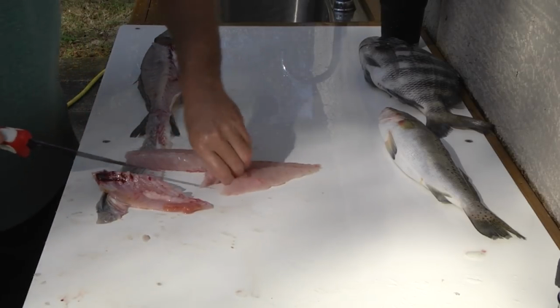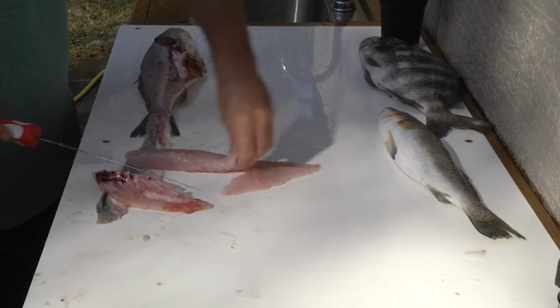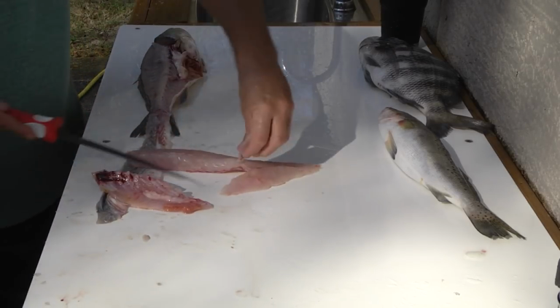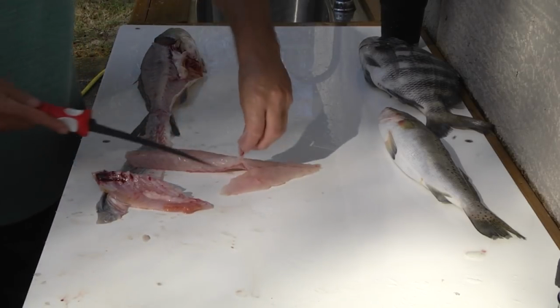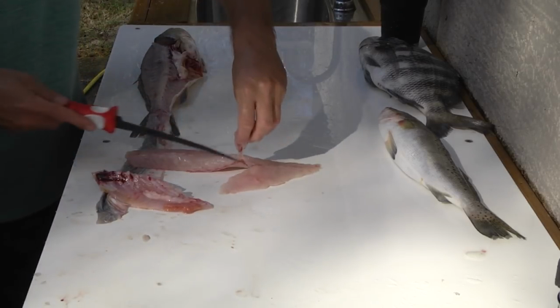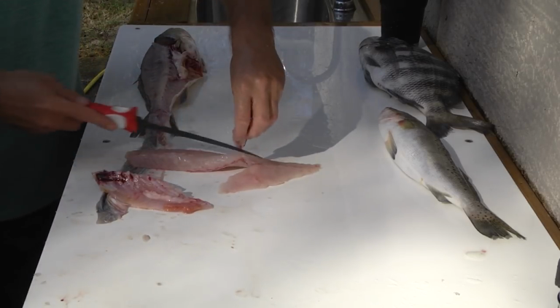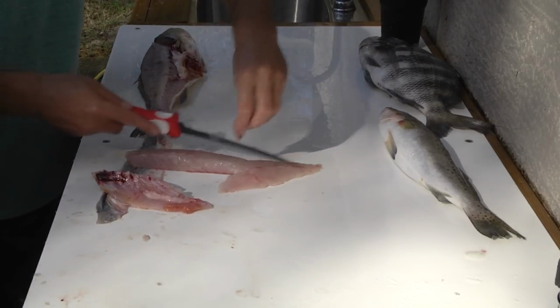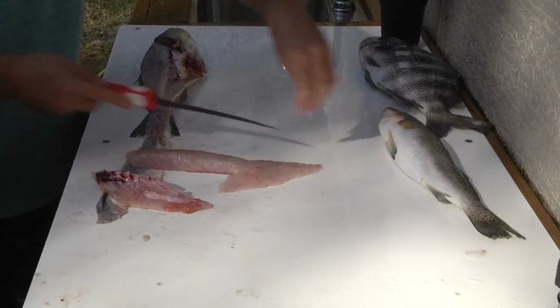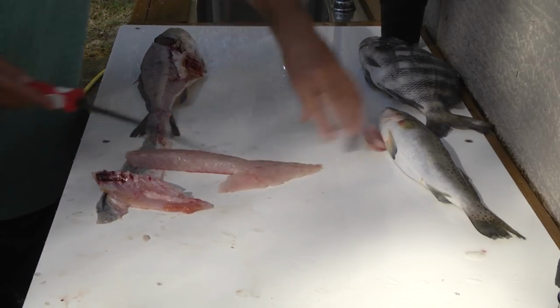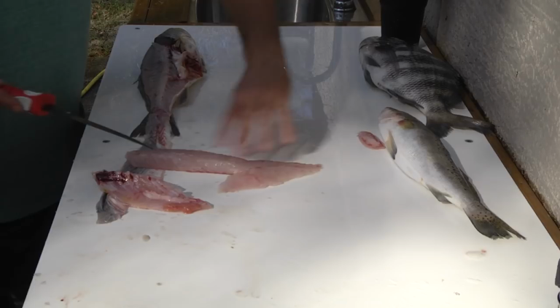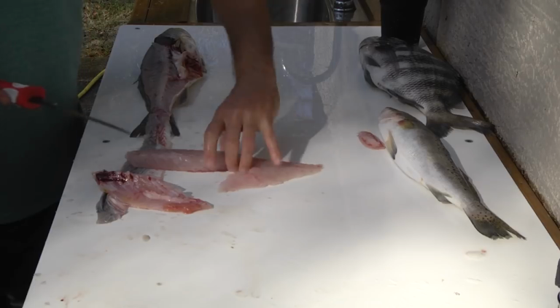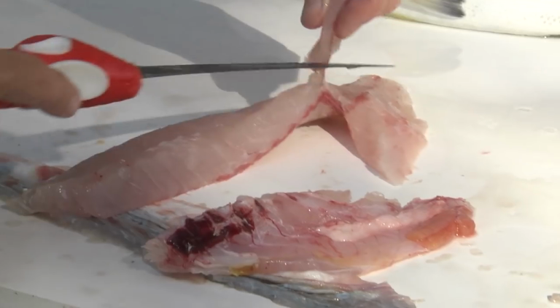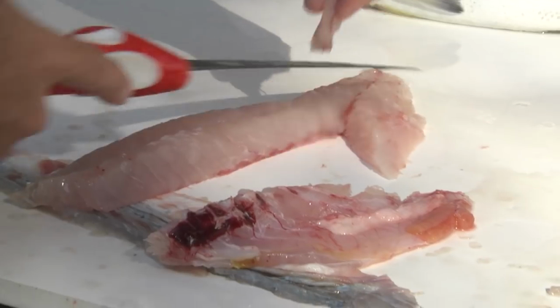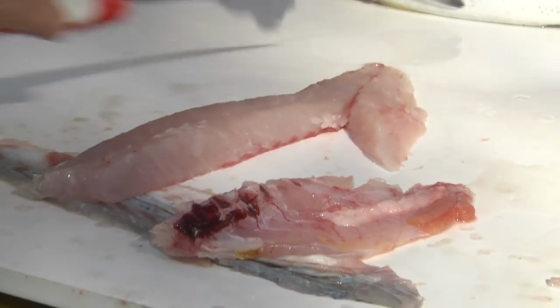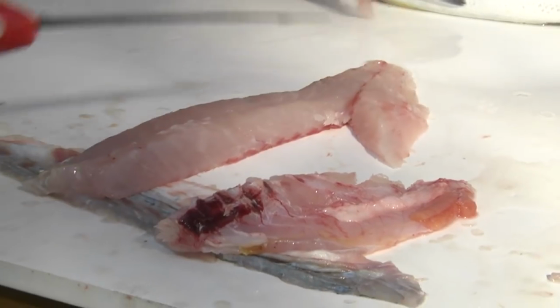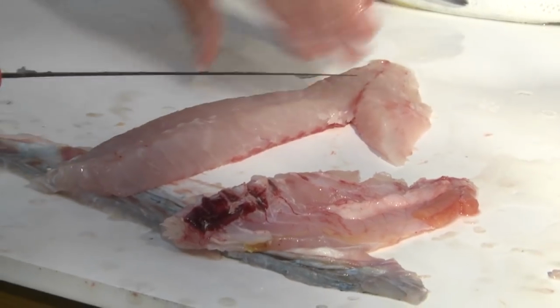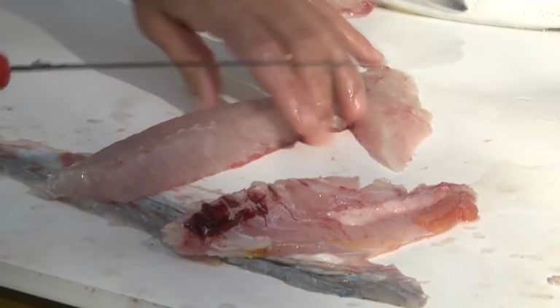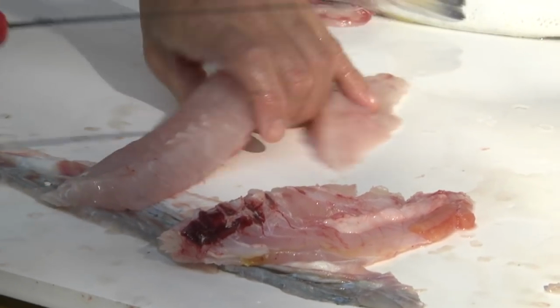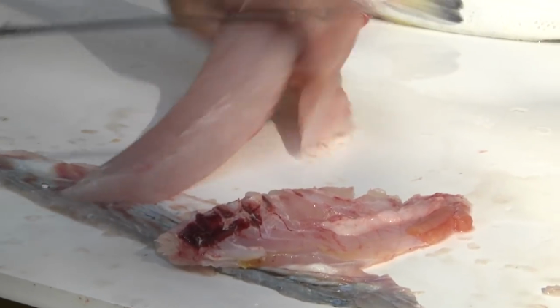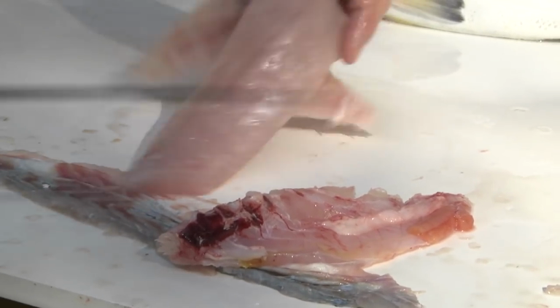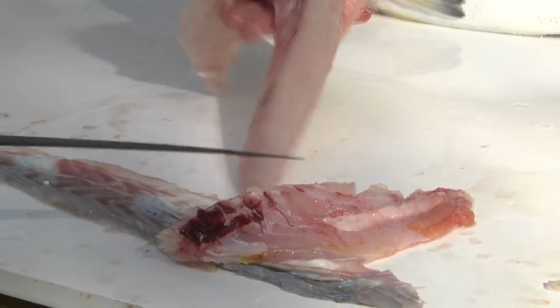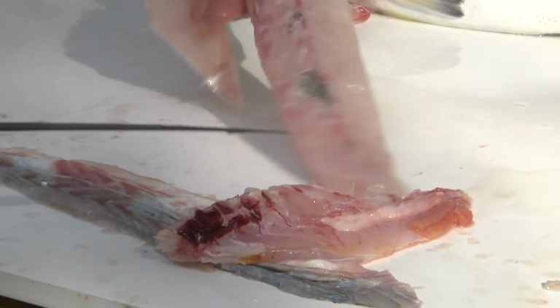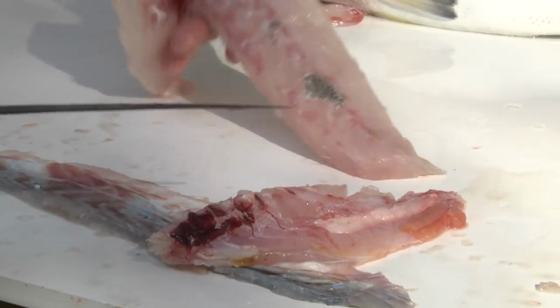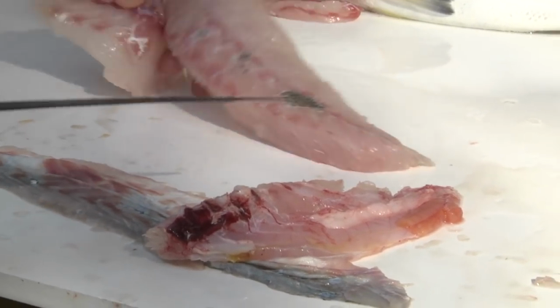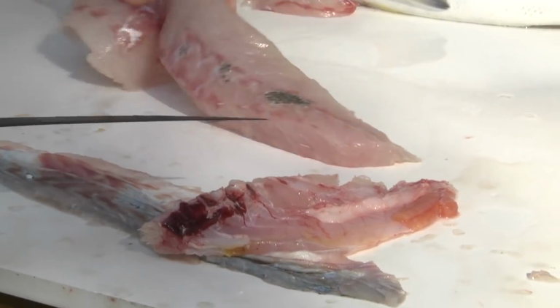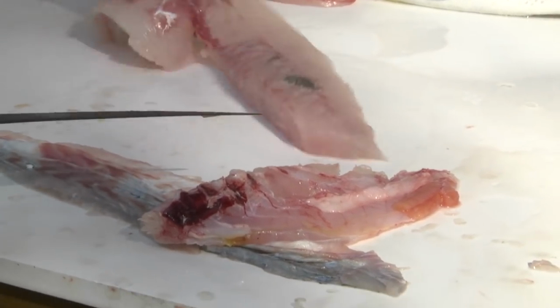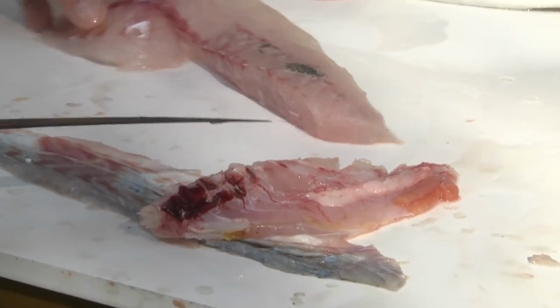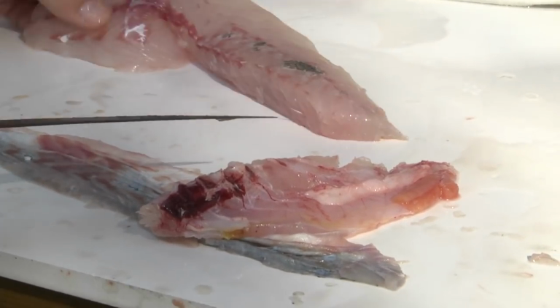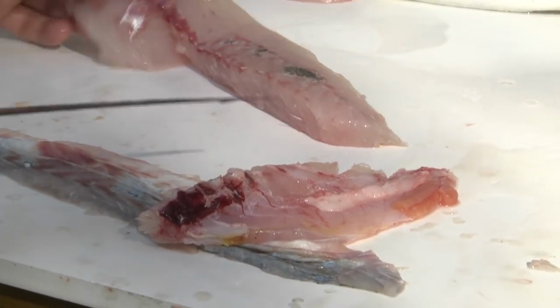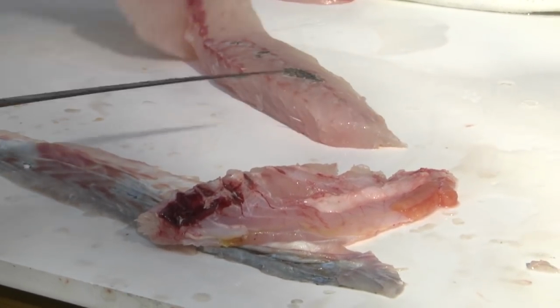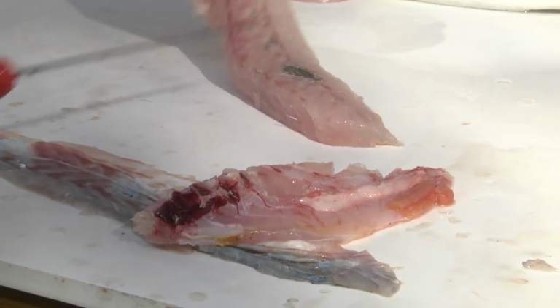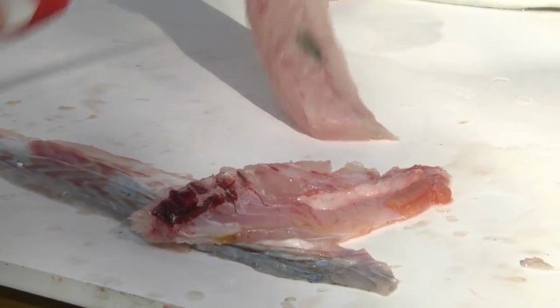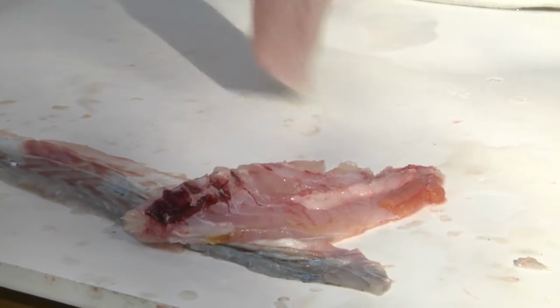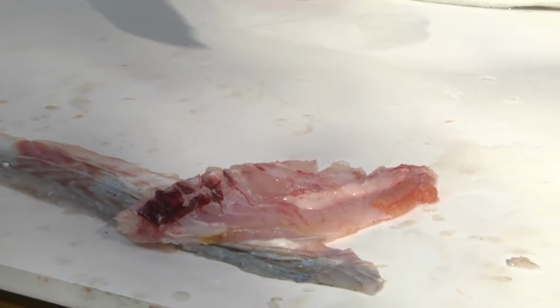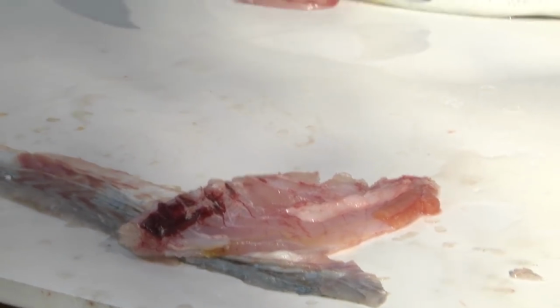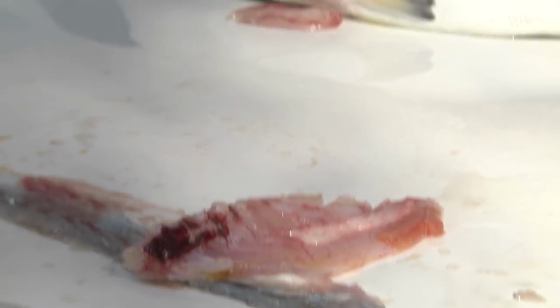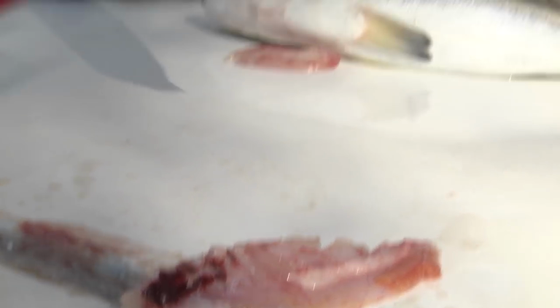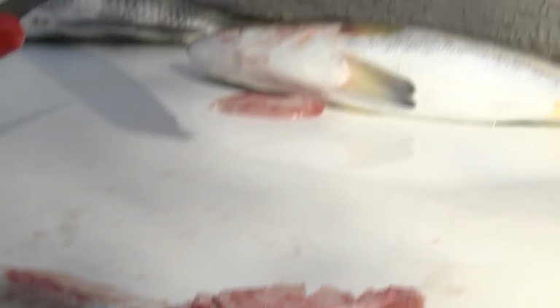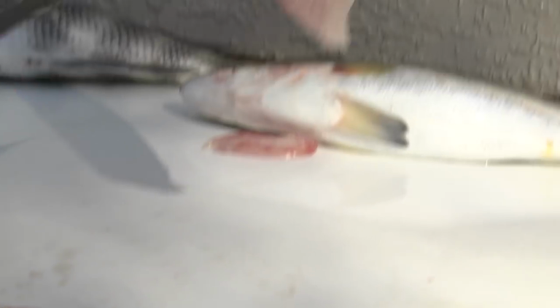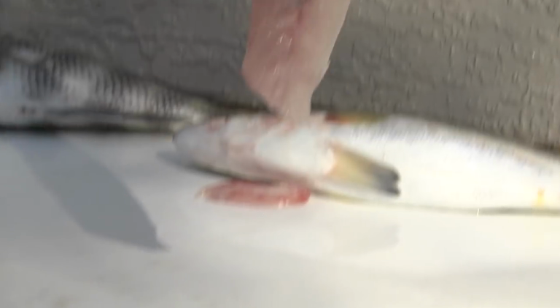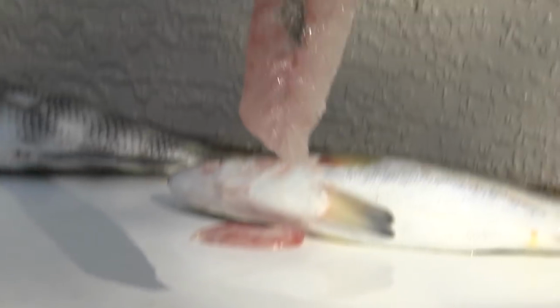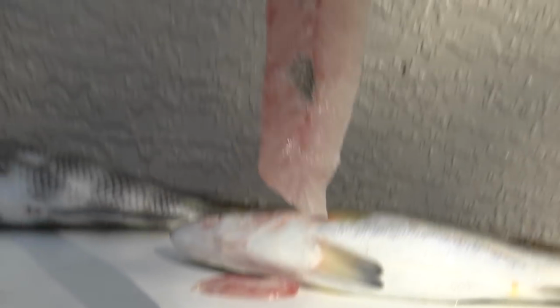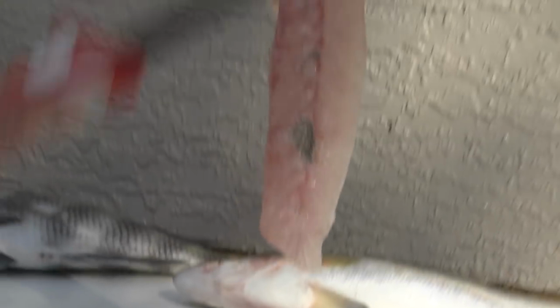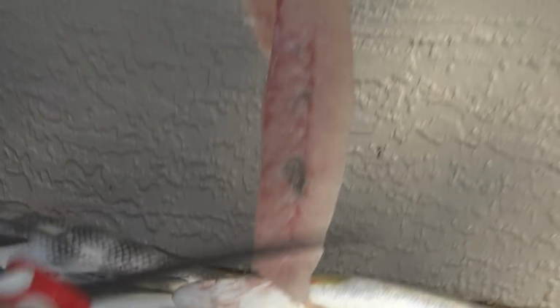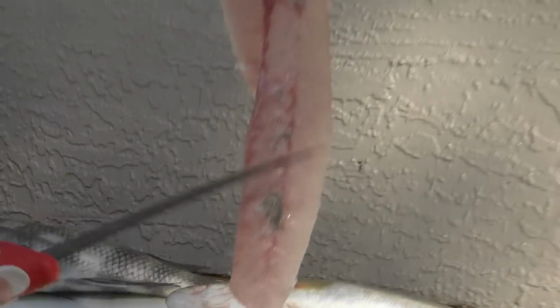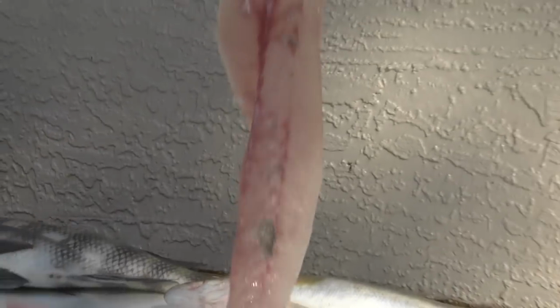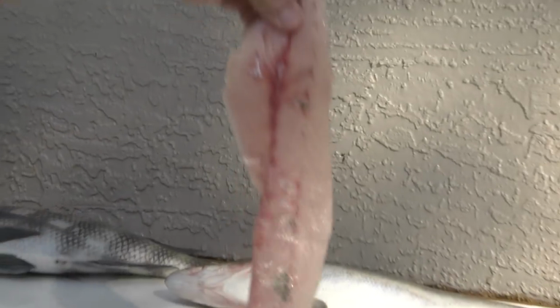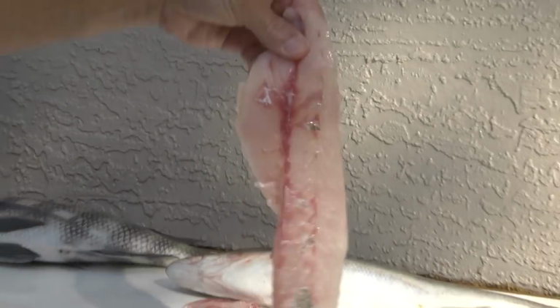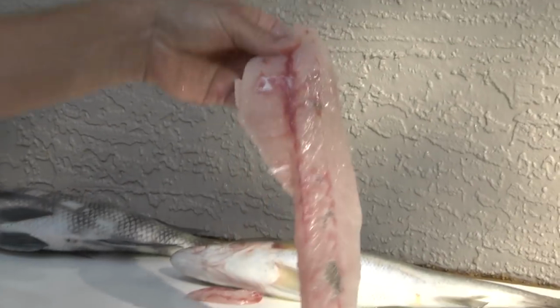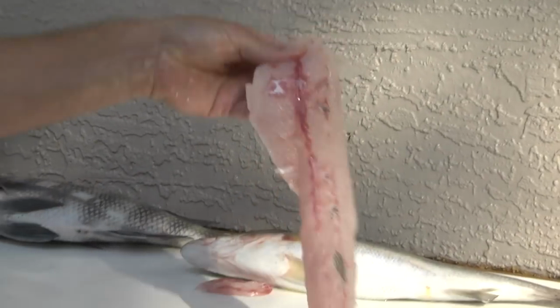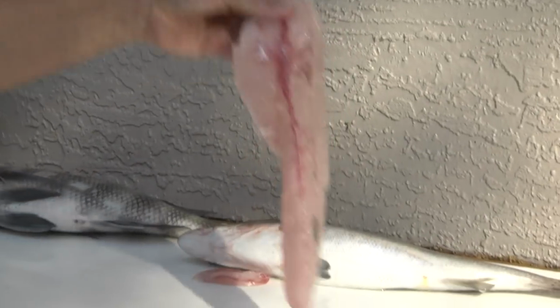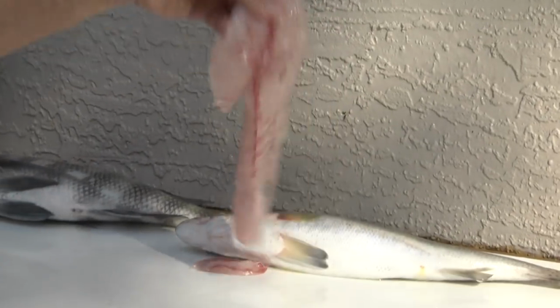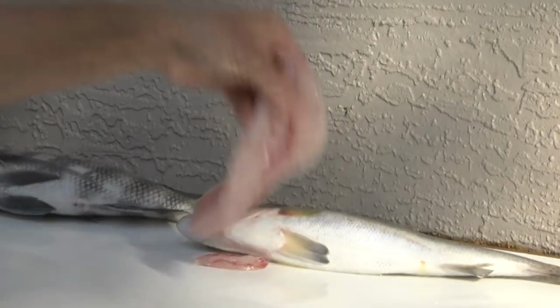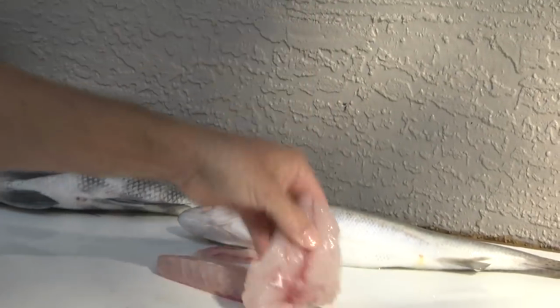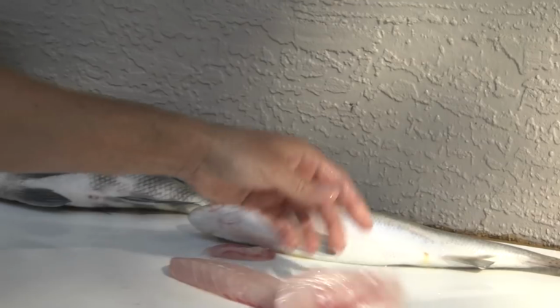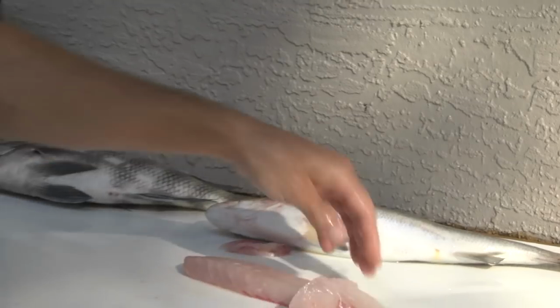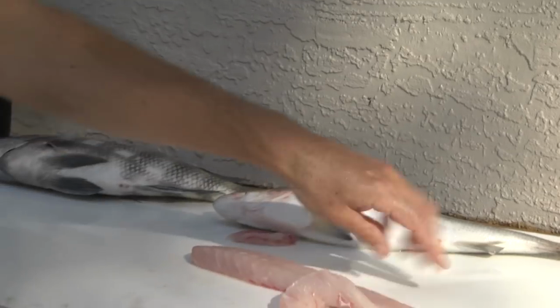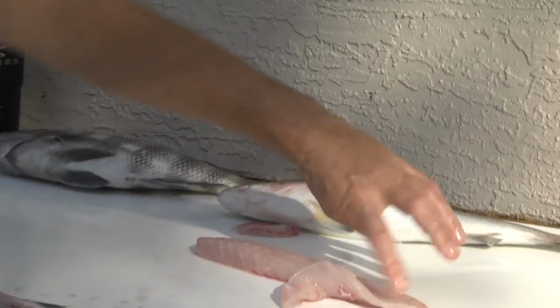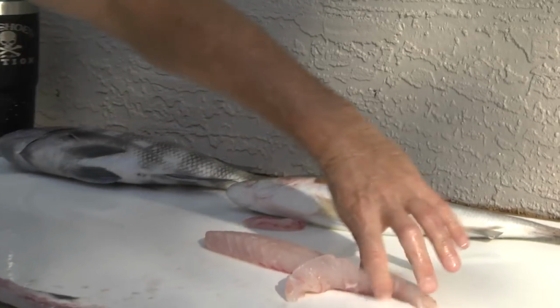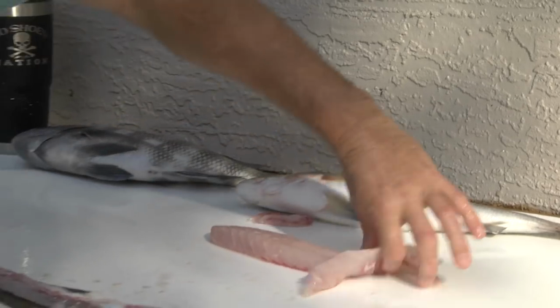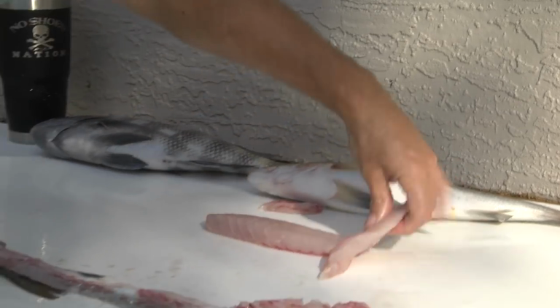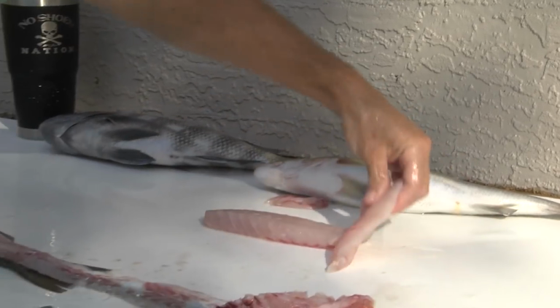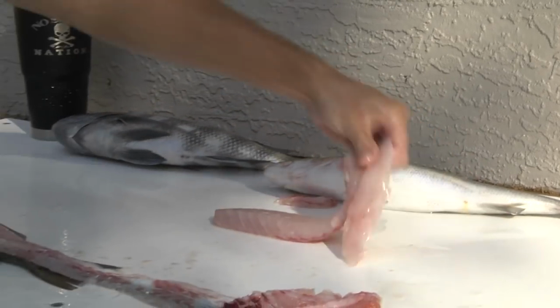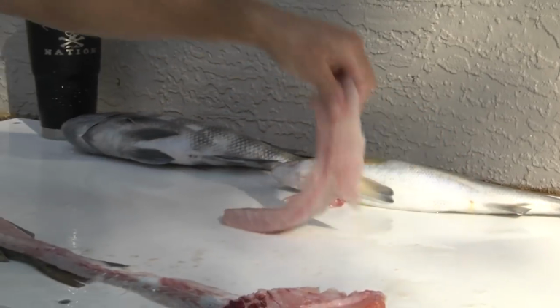There we go — trout also don't have as much red in their meat, so there's not as much that you have to go back and take out. And there's your trout fillet.